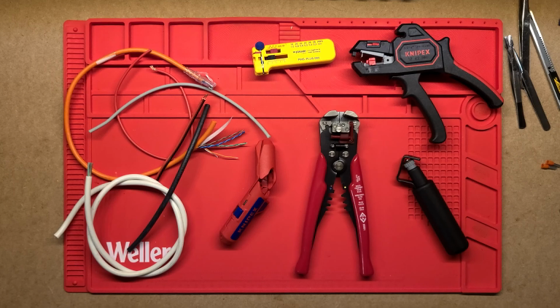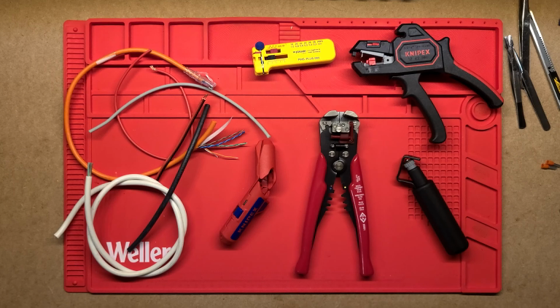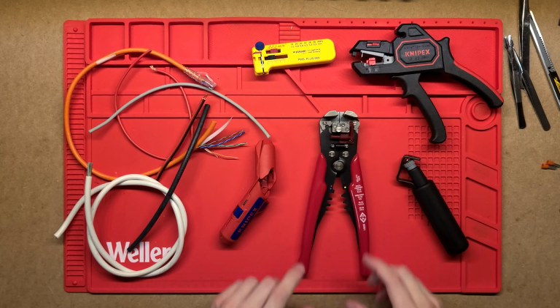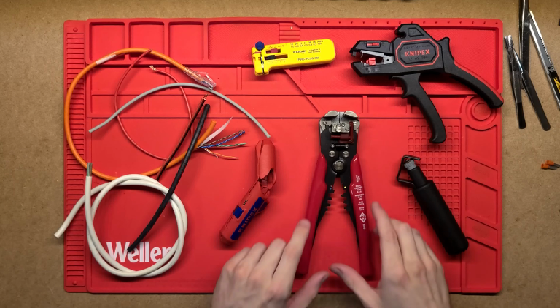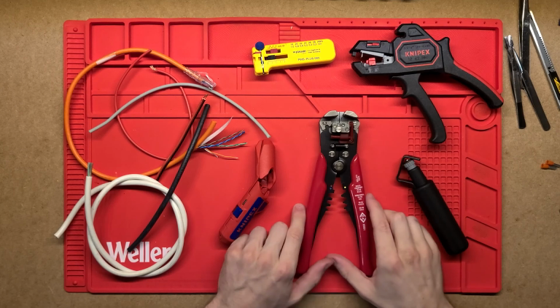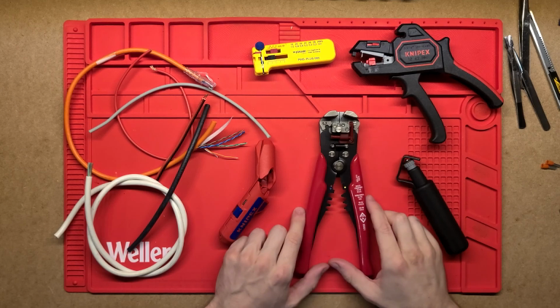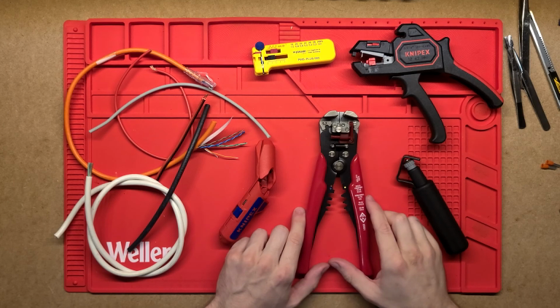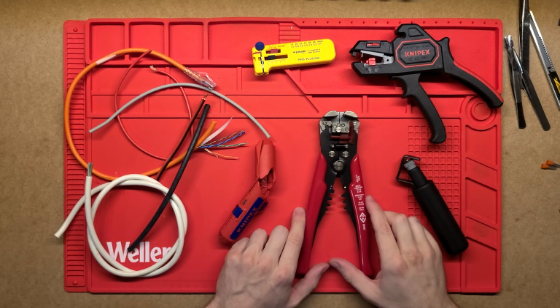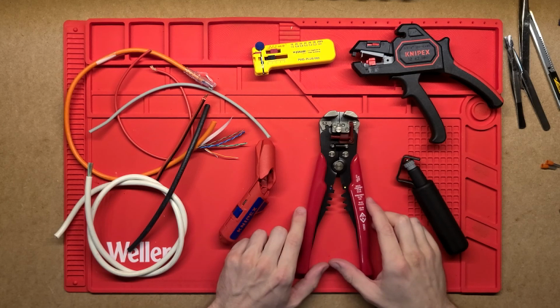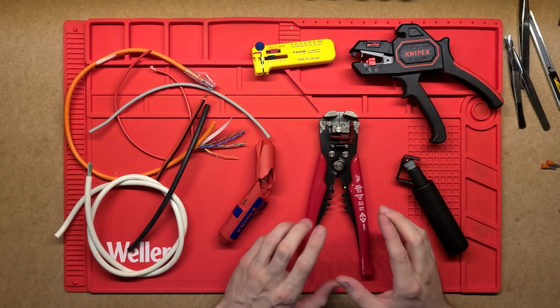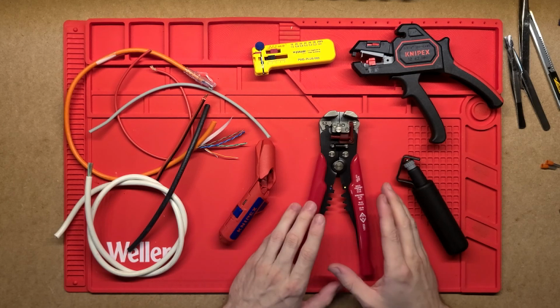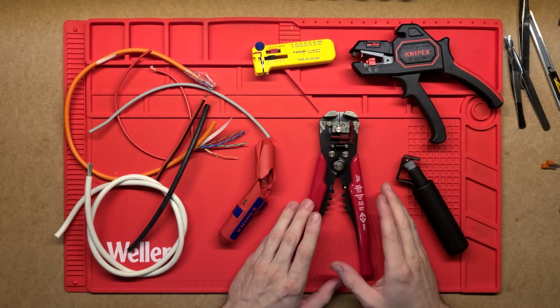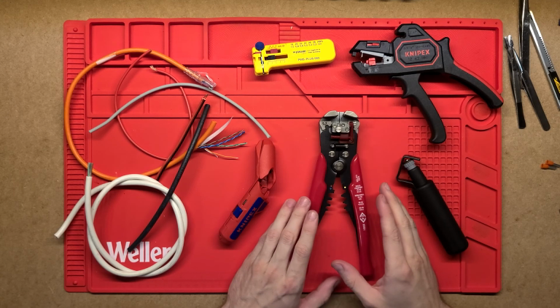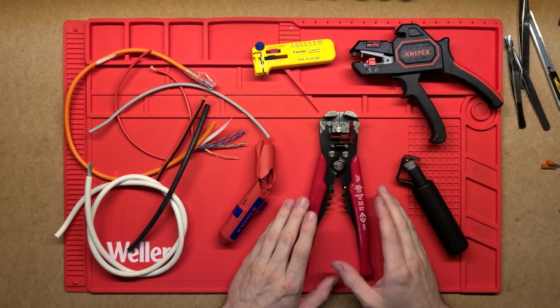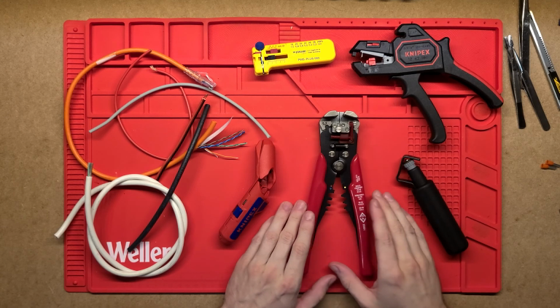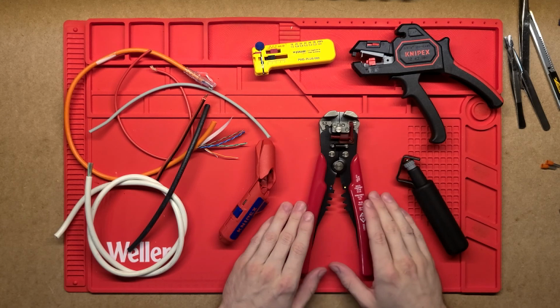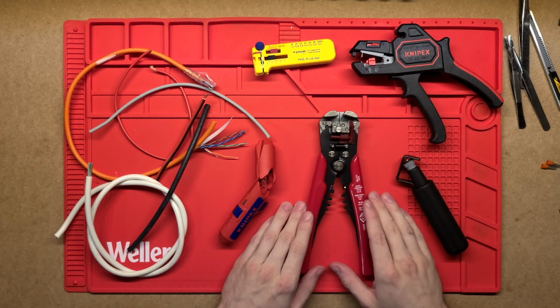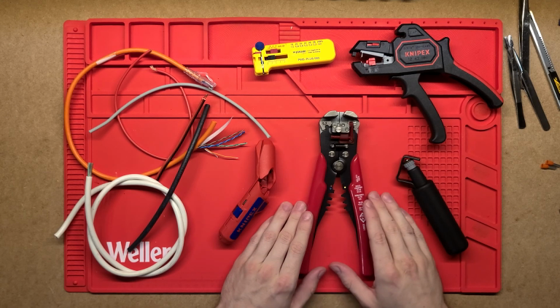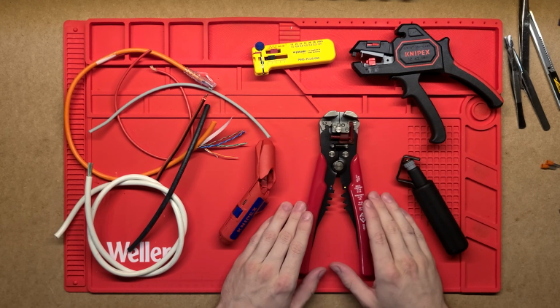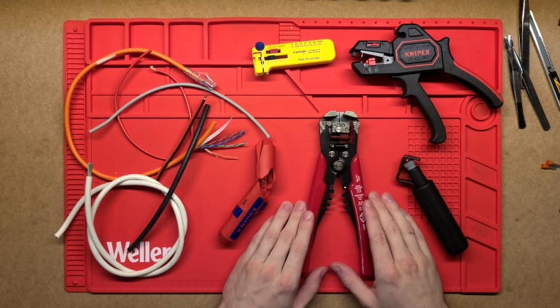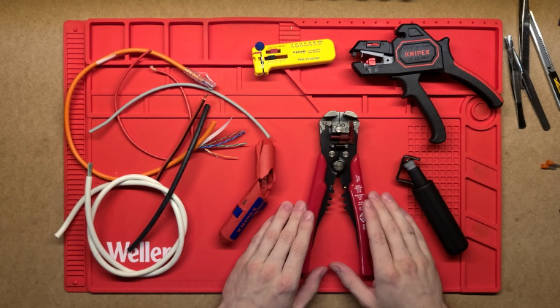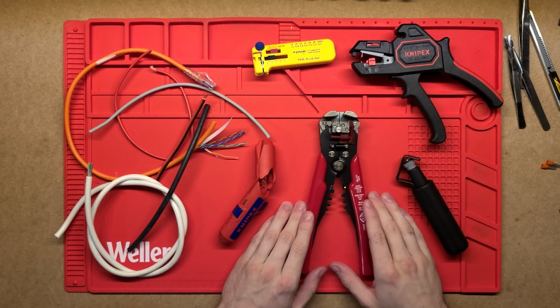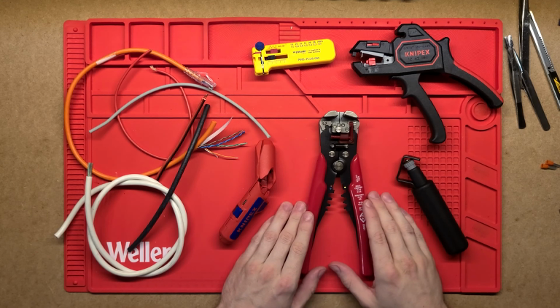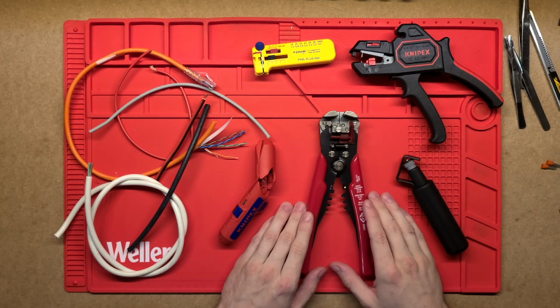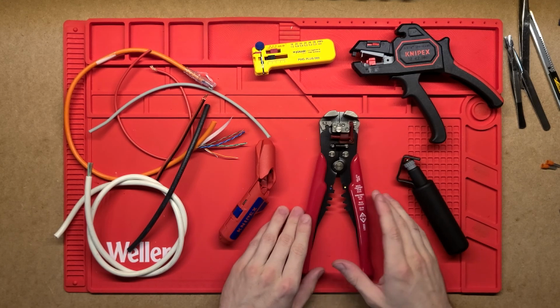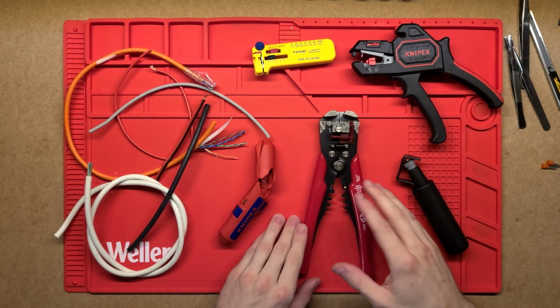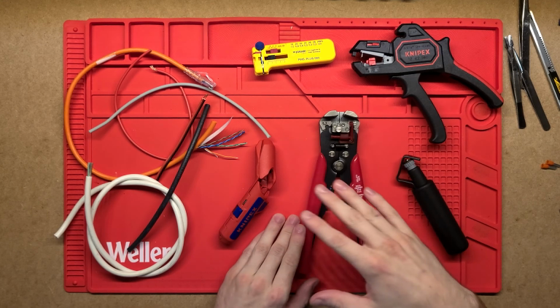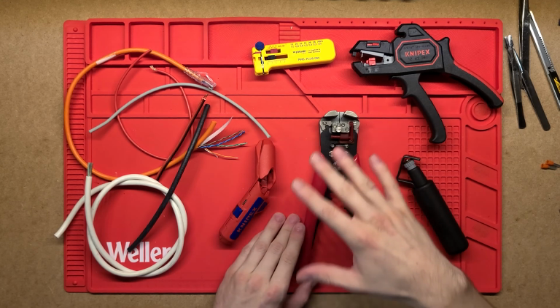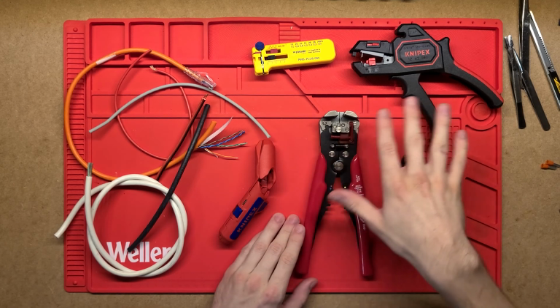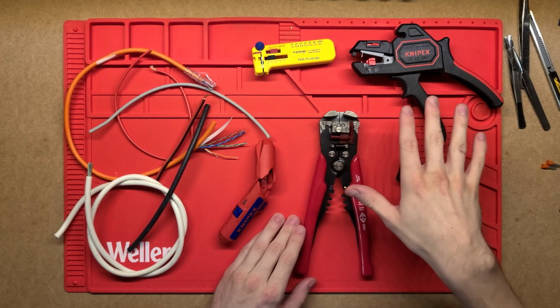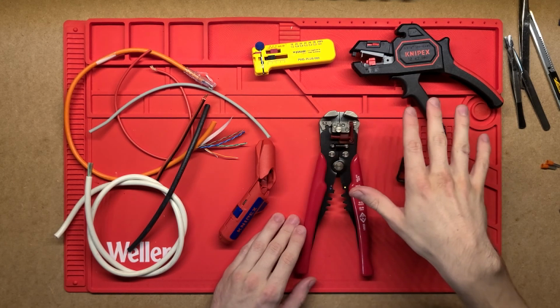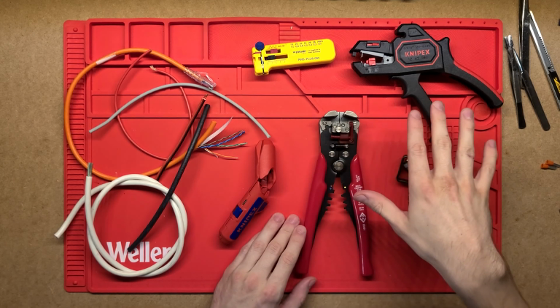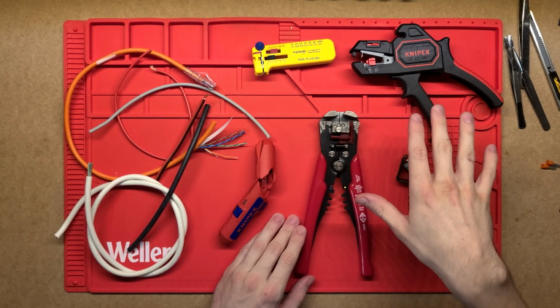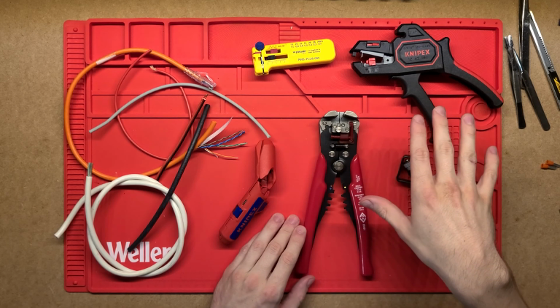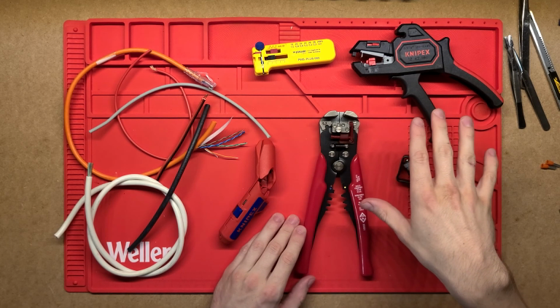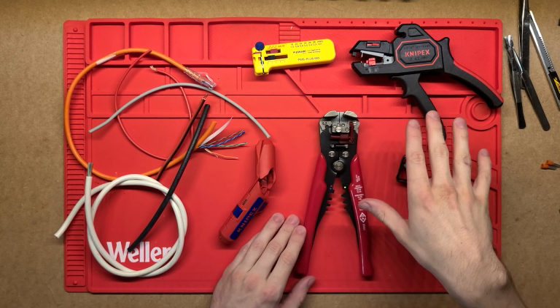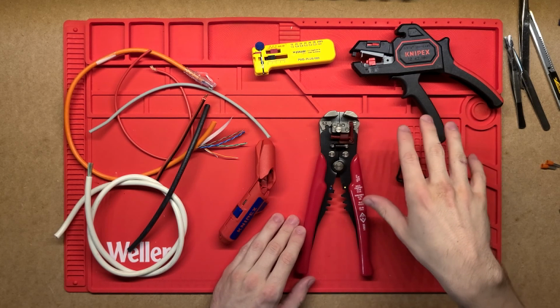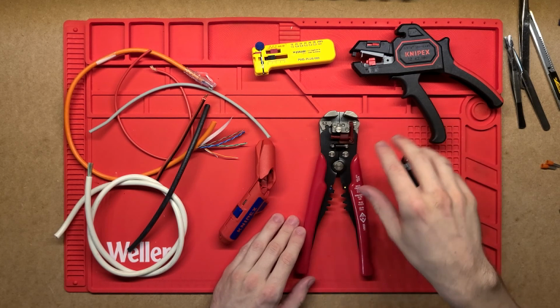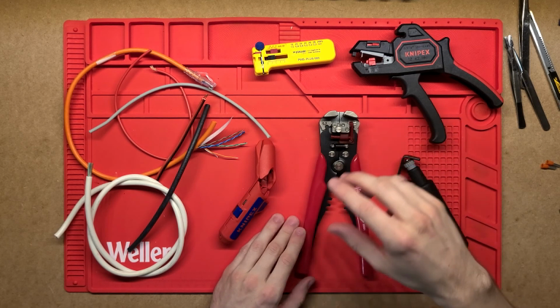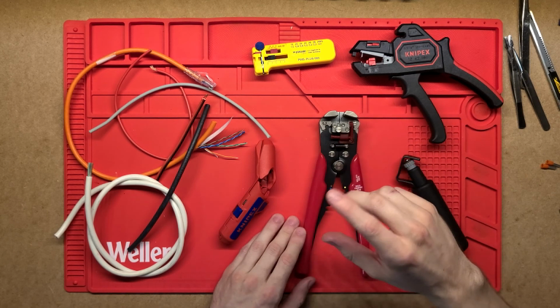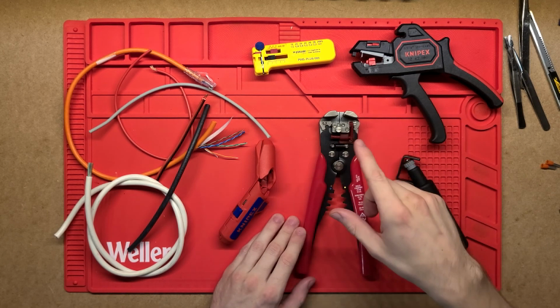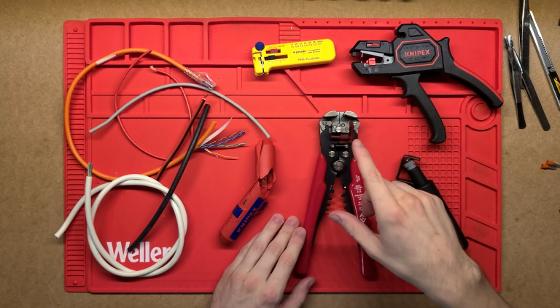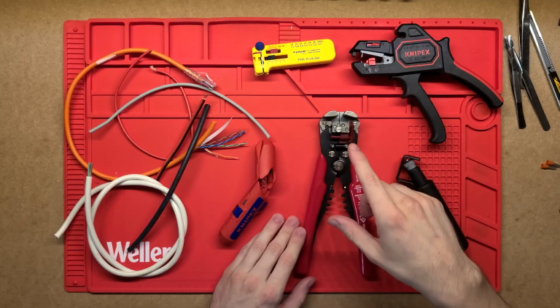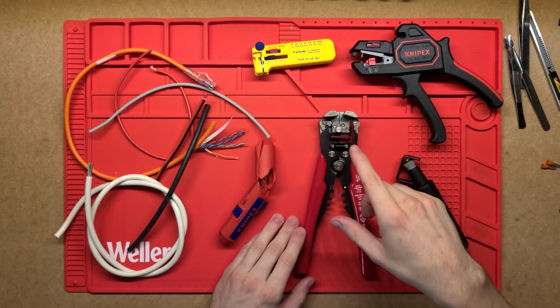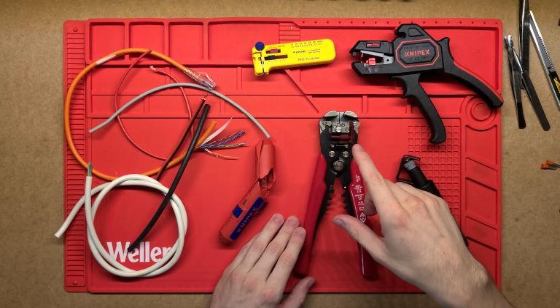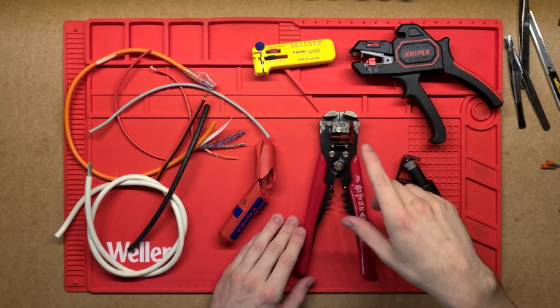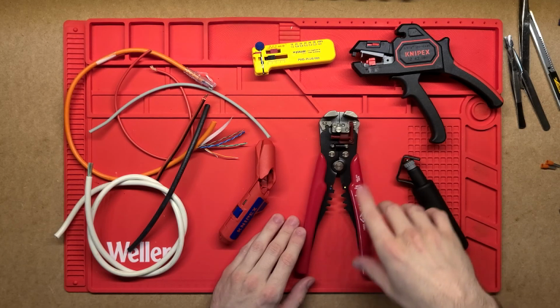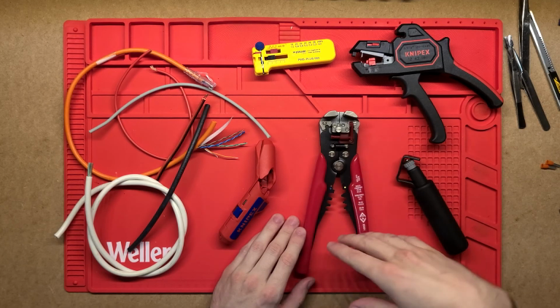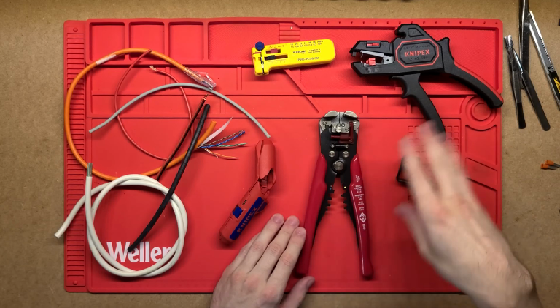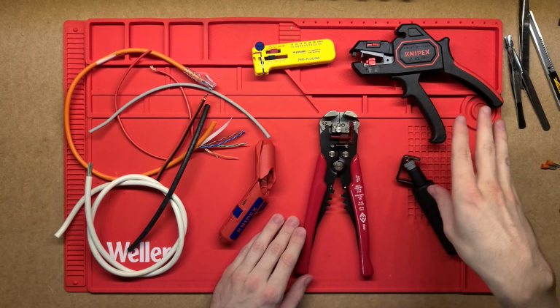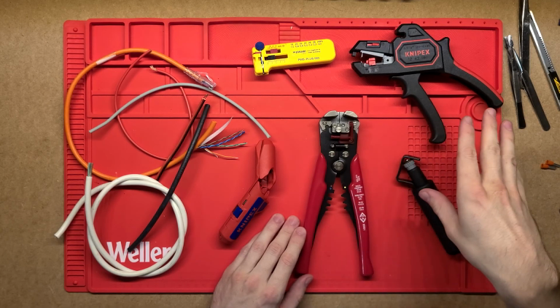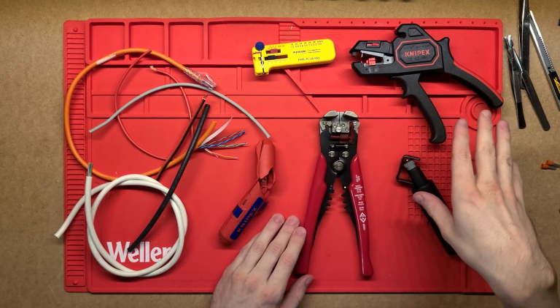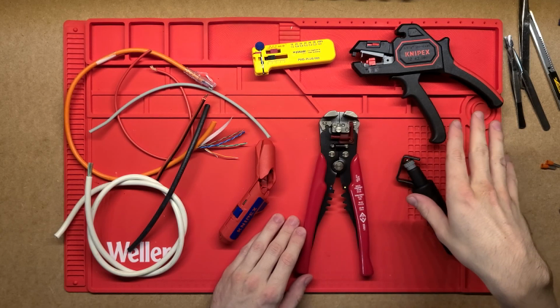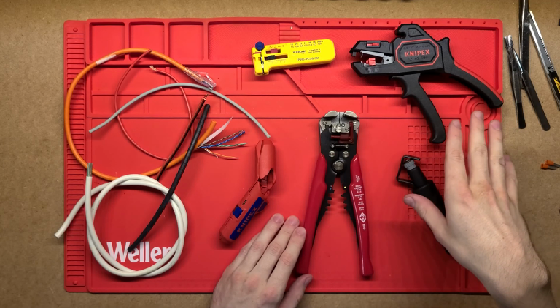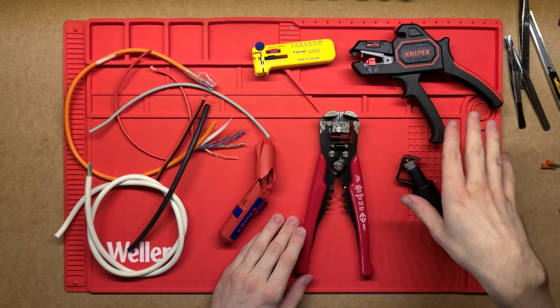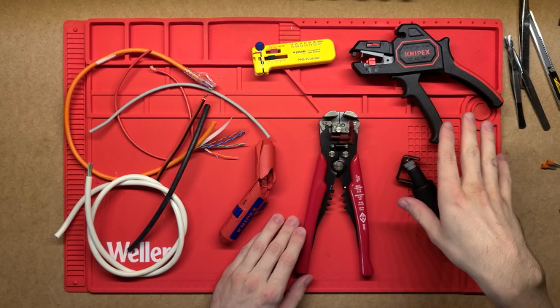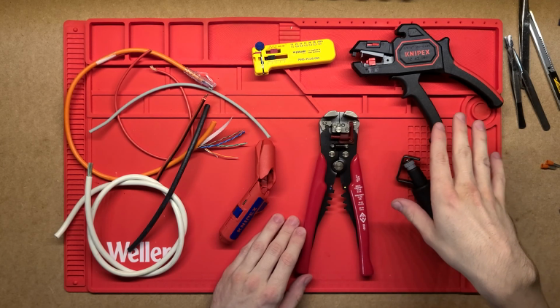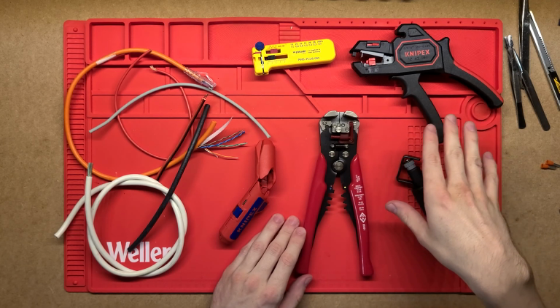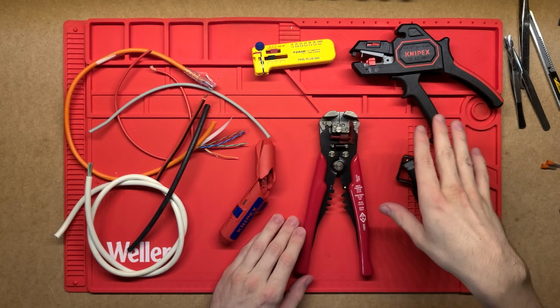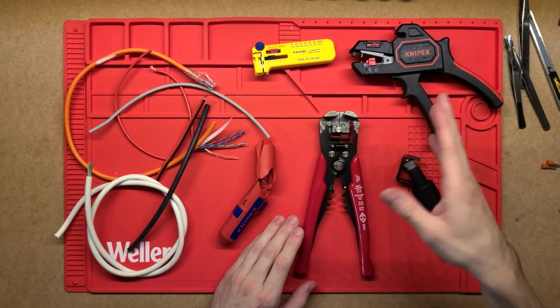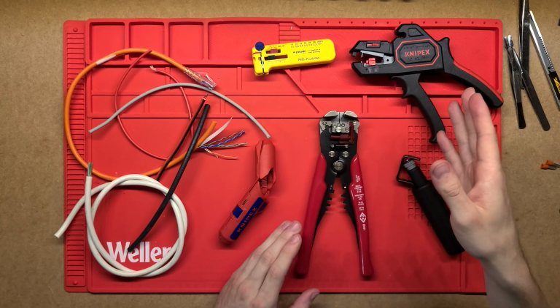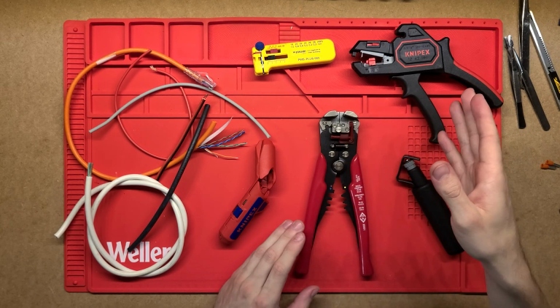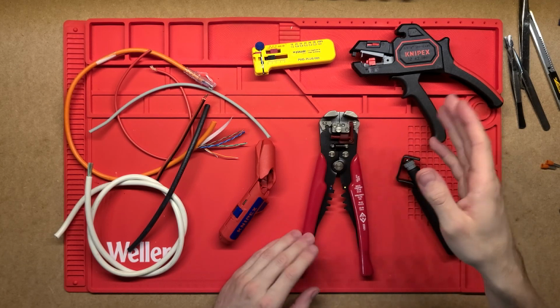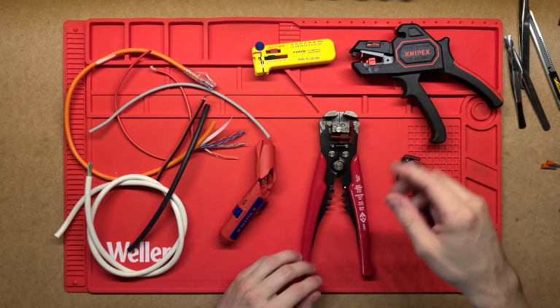G'day! Let's have a look at a few different types of cable strippers. I've got five different ones here. Some of them are quite specialized and some of them are fairly general use.